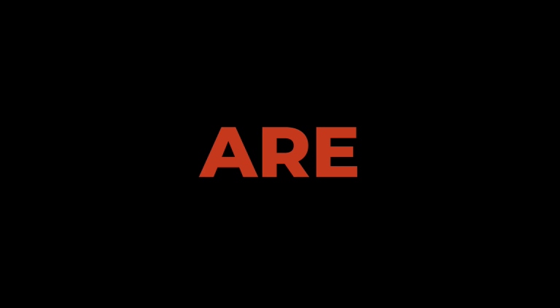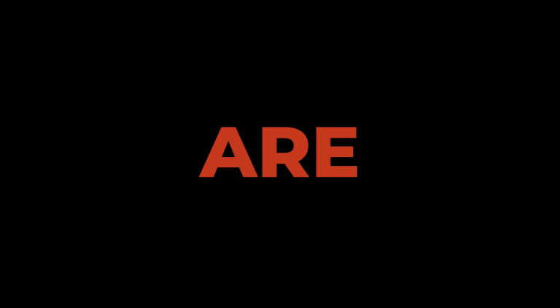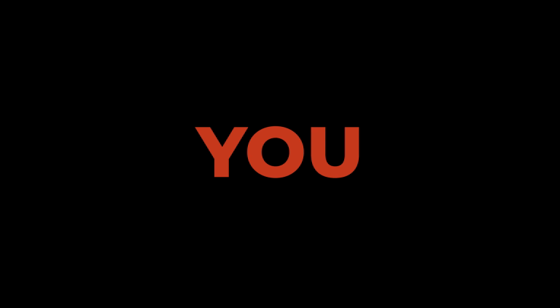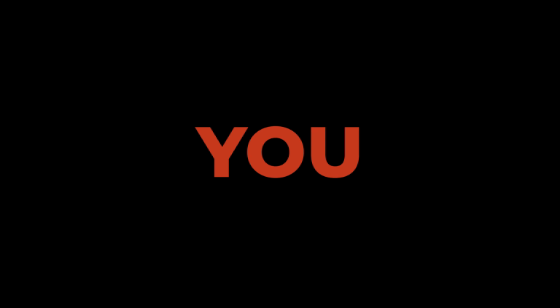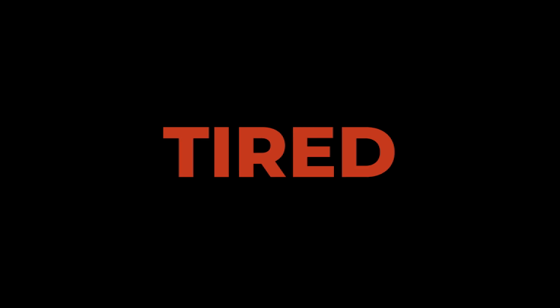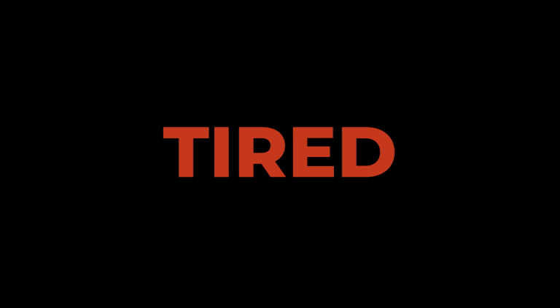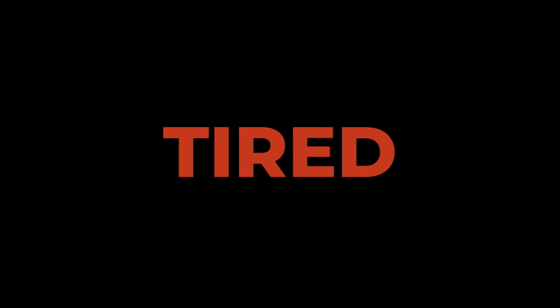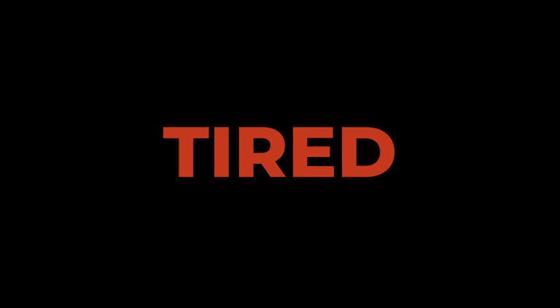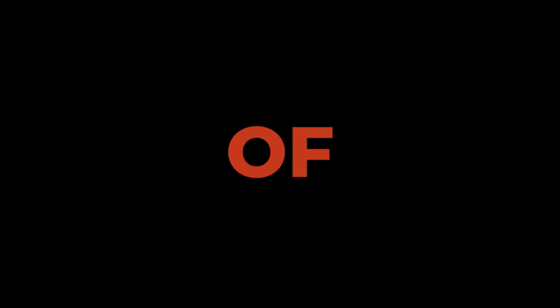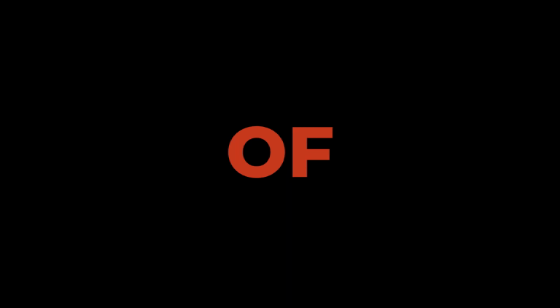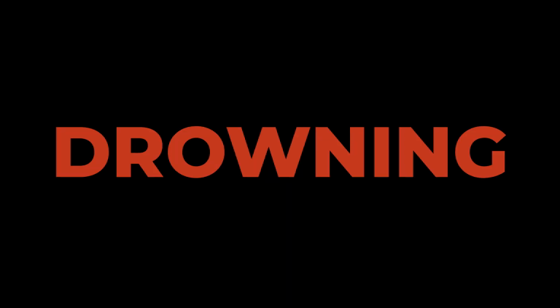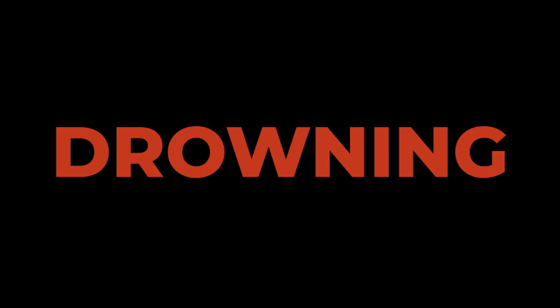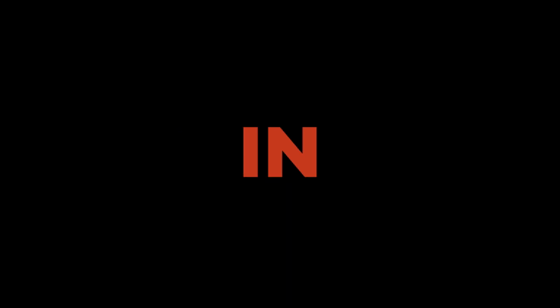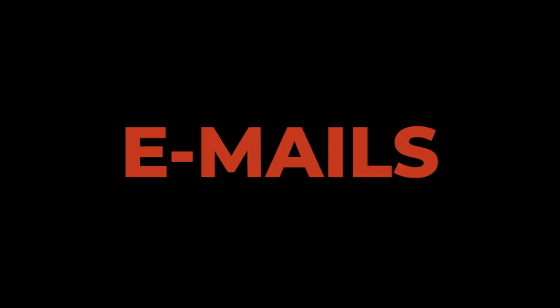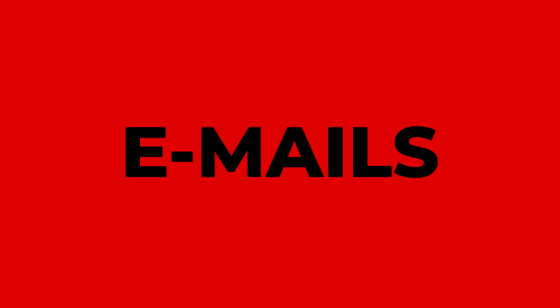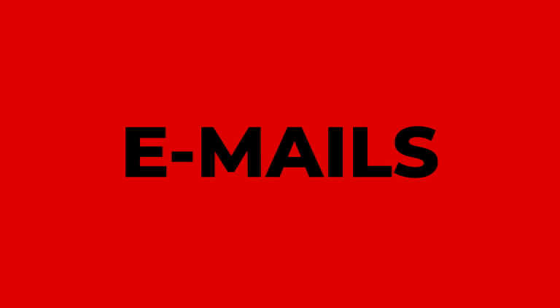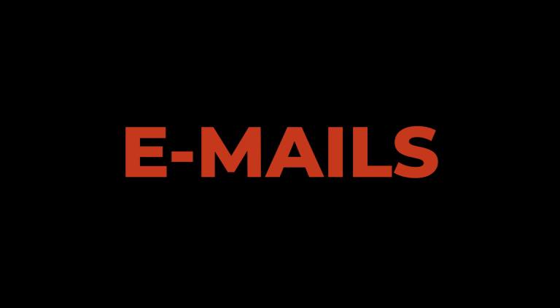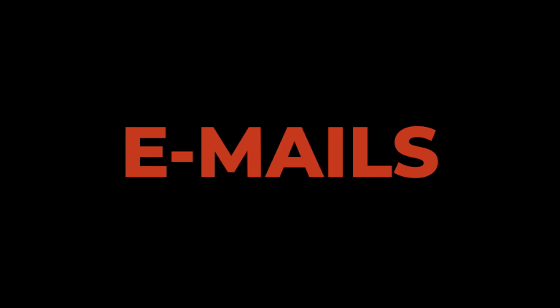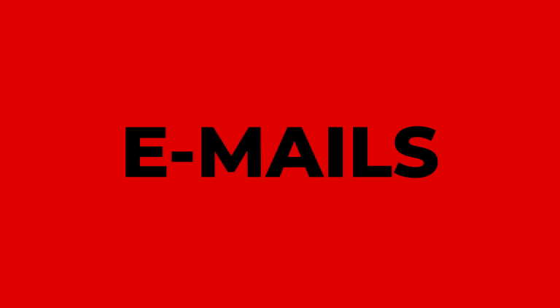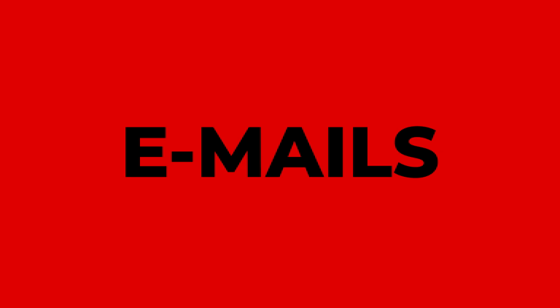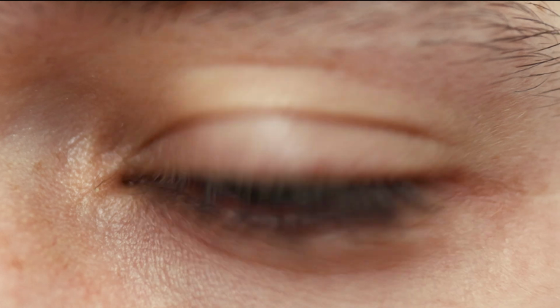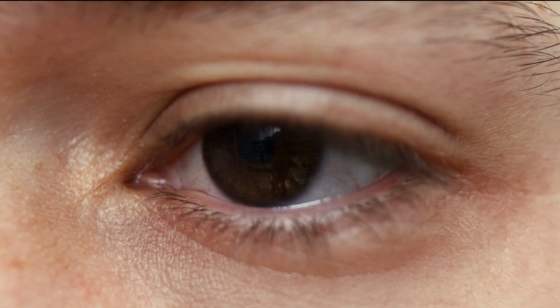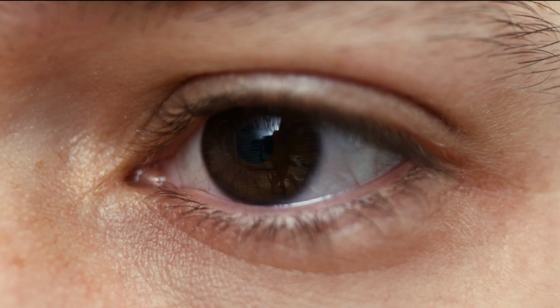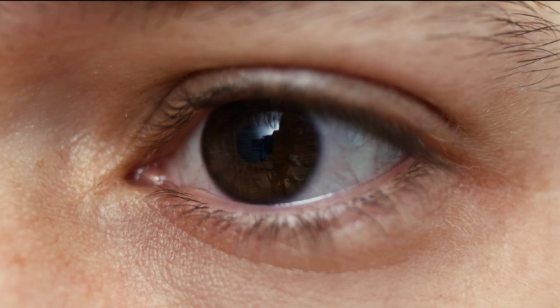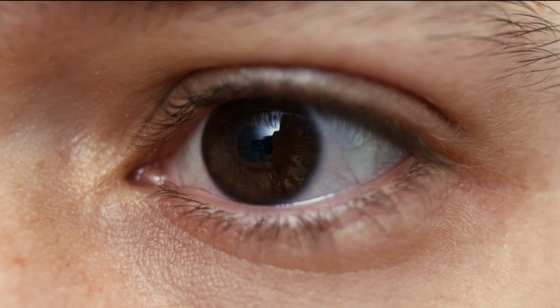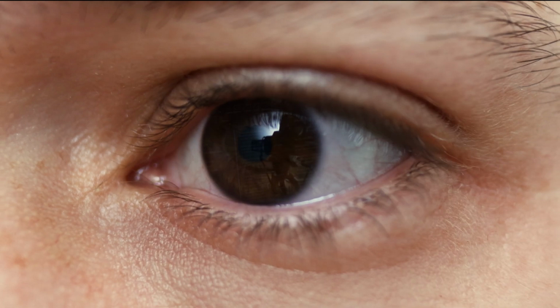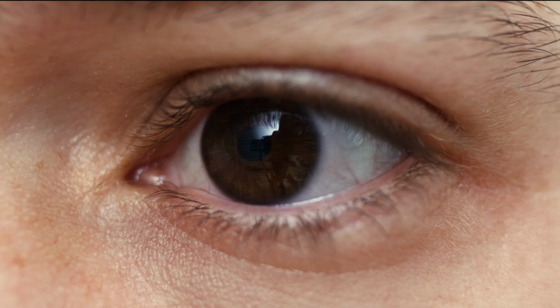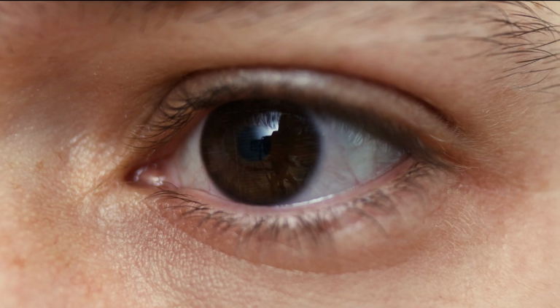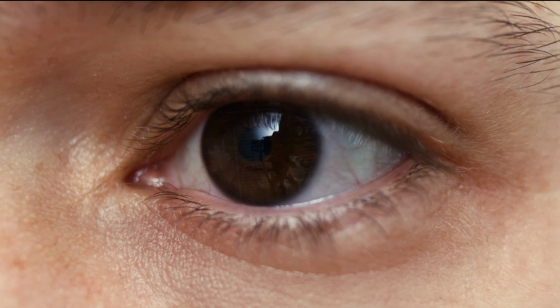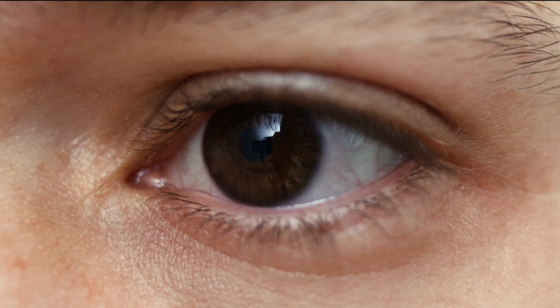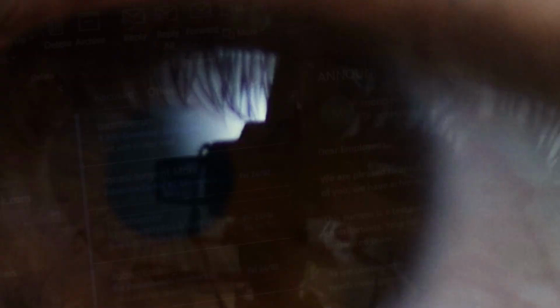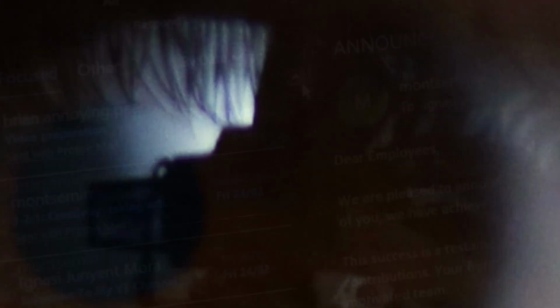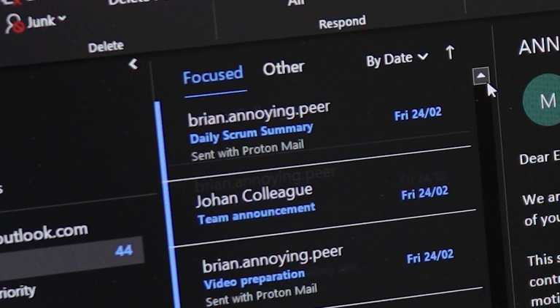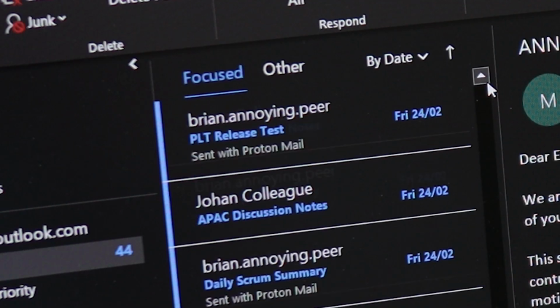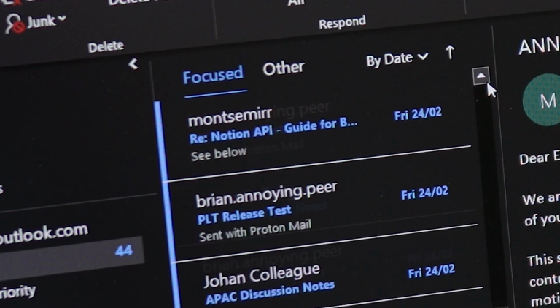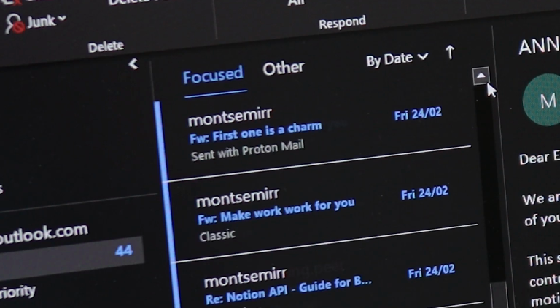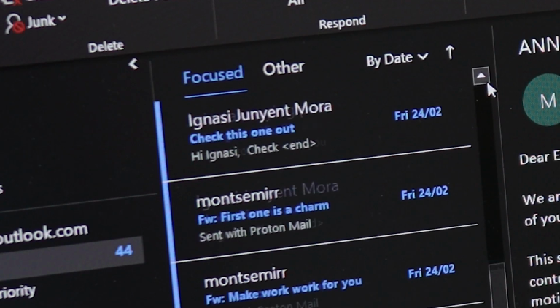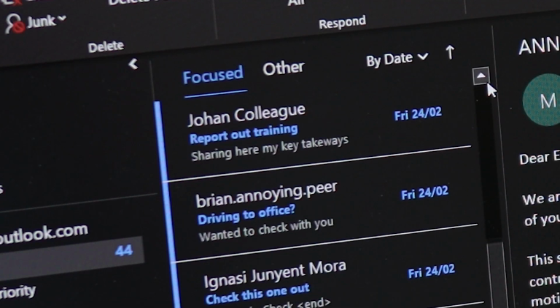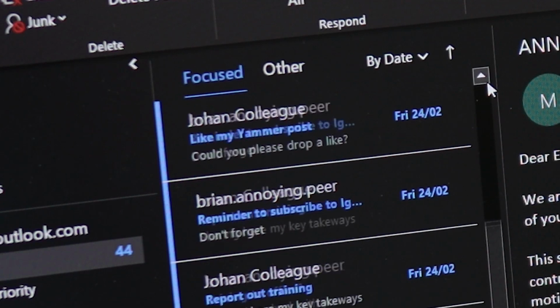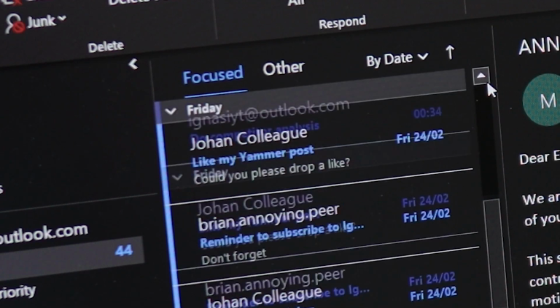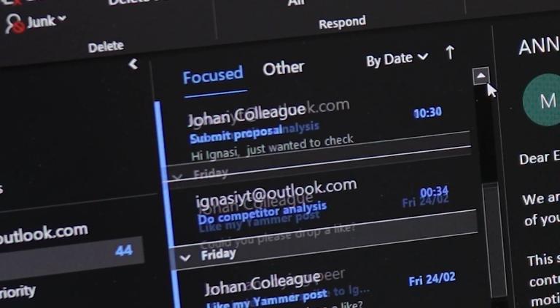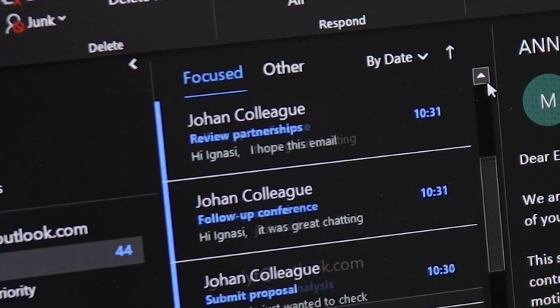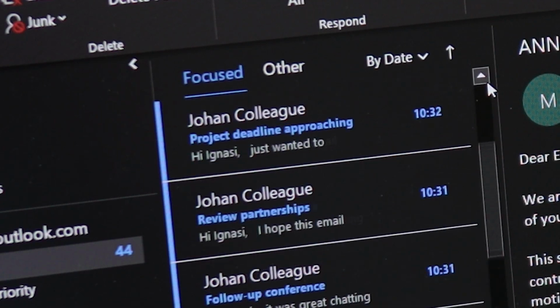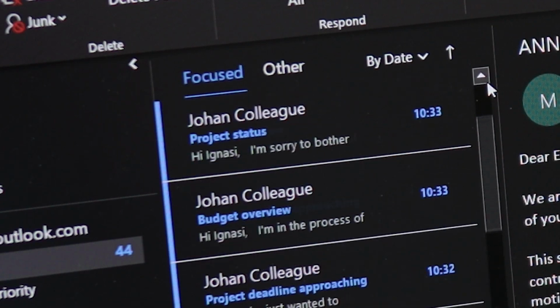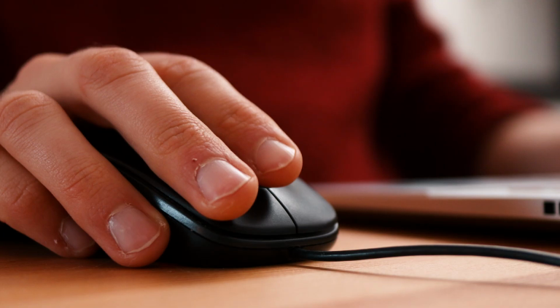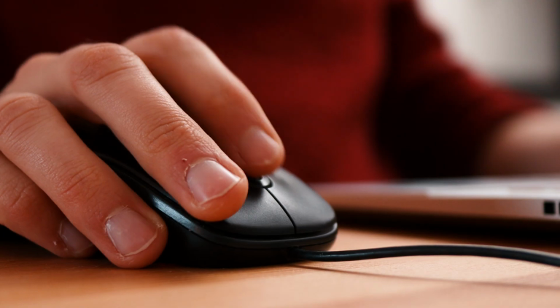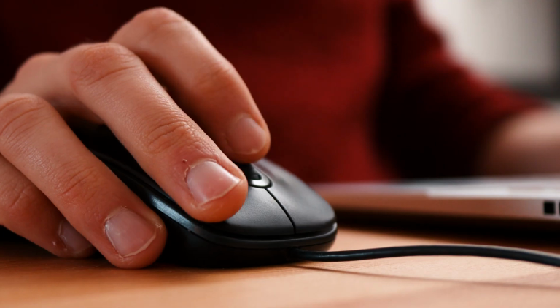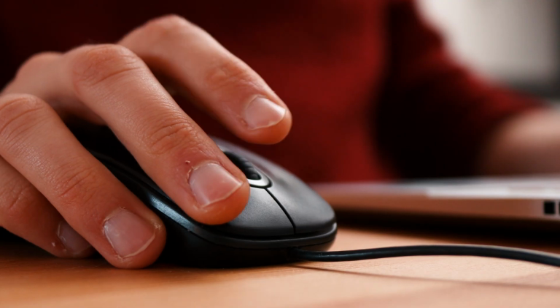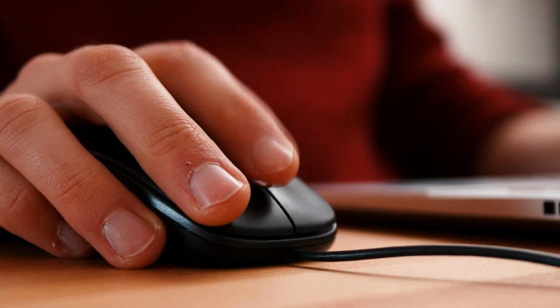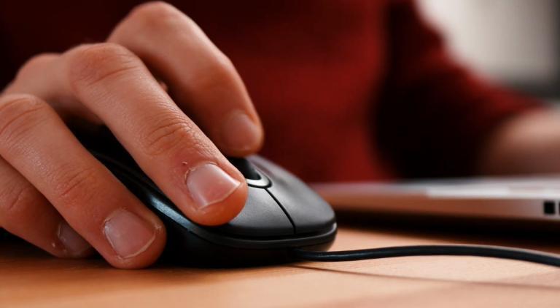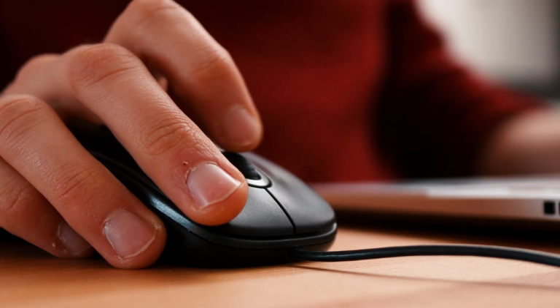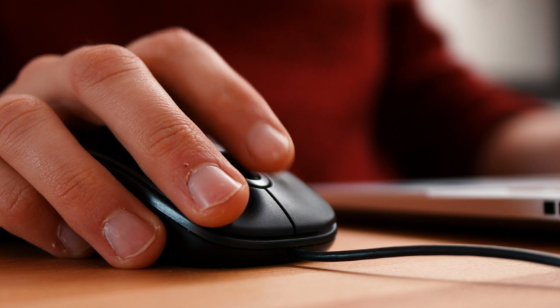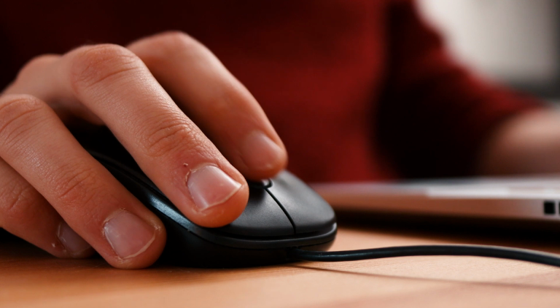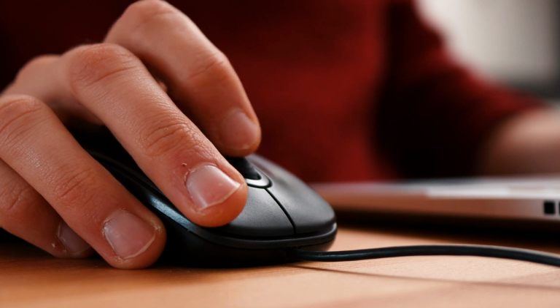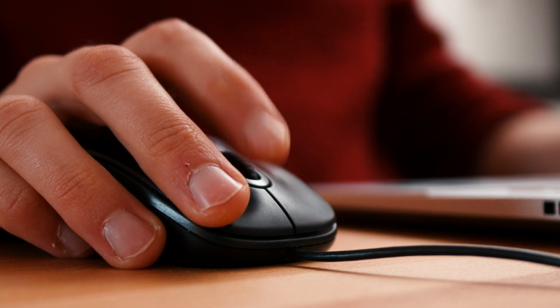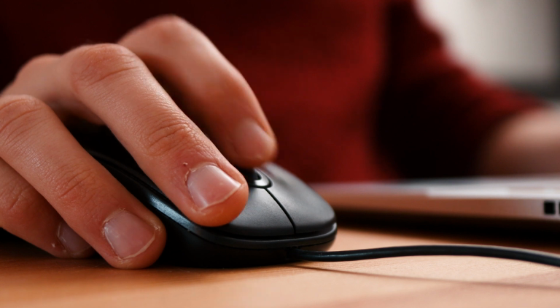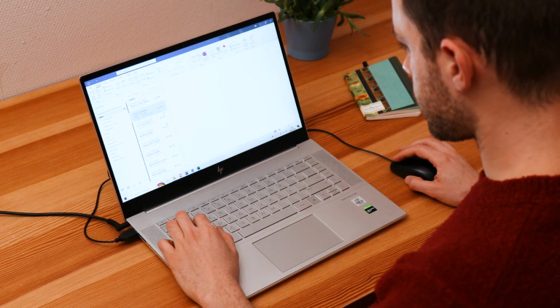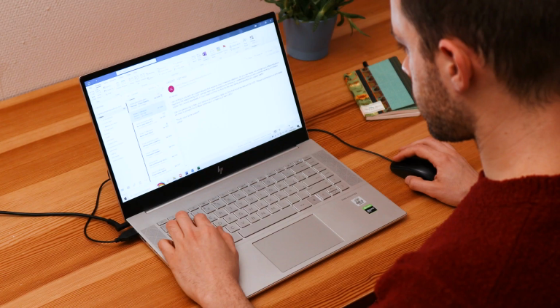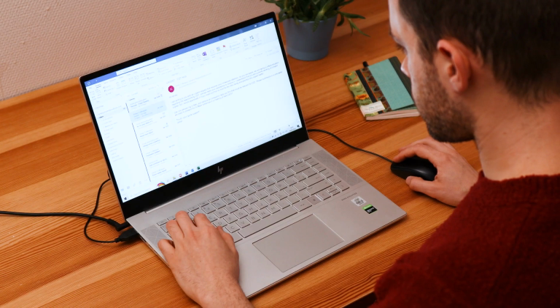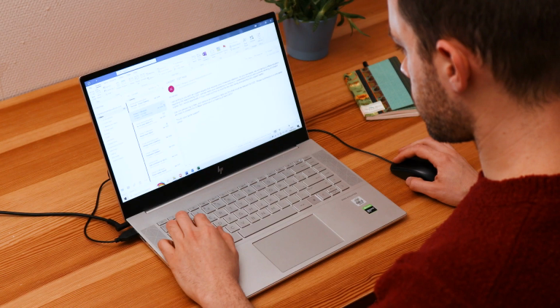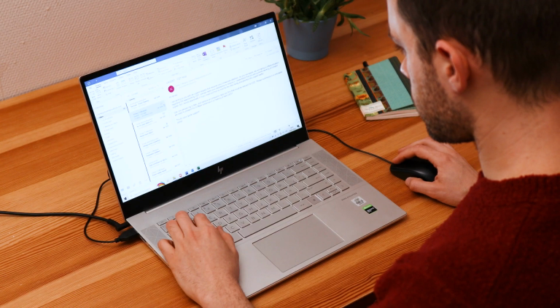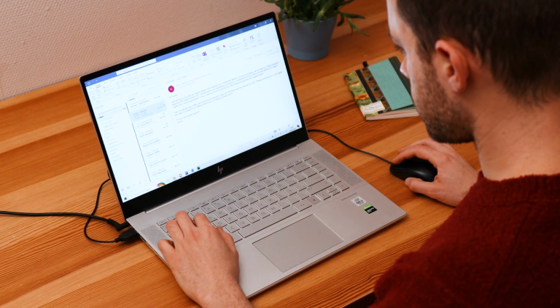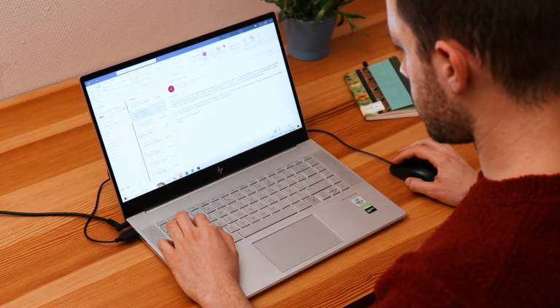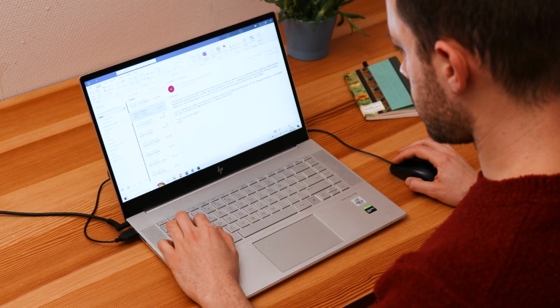Are you tired of drowning in emails? What if I told you that there is a system to take control of your inbox without any stress?